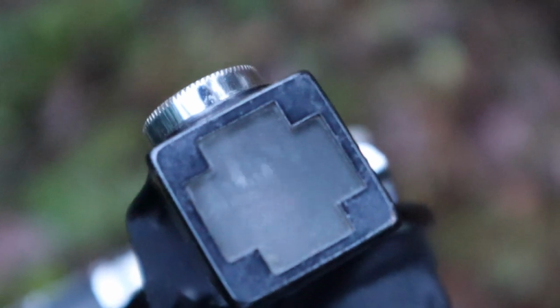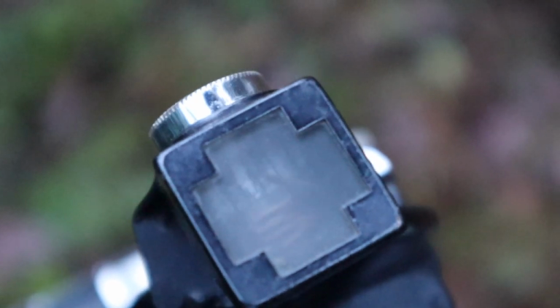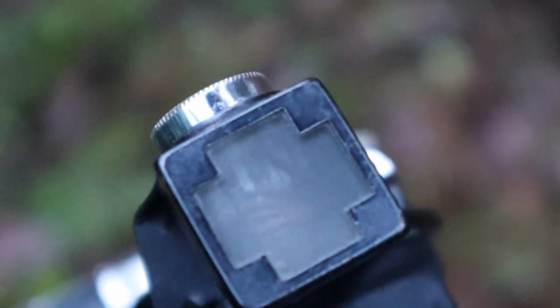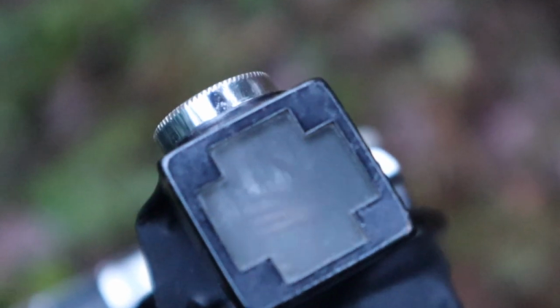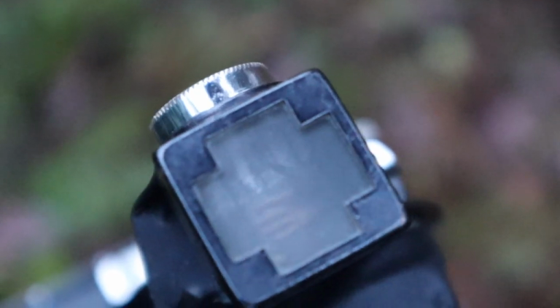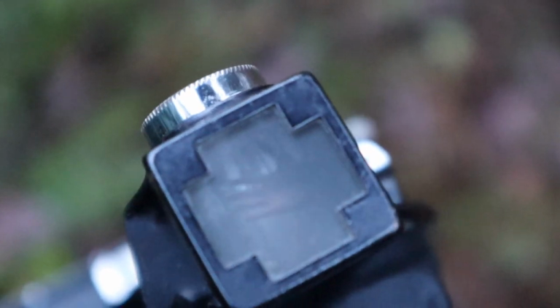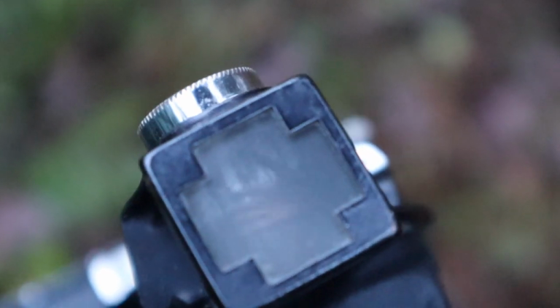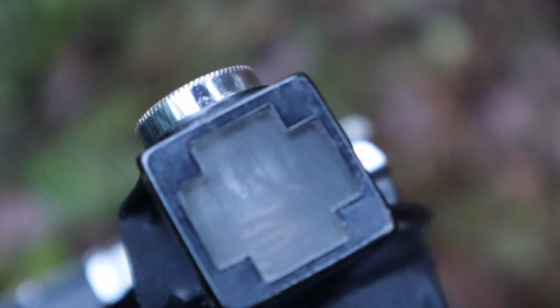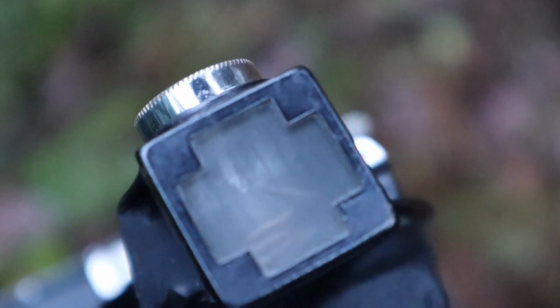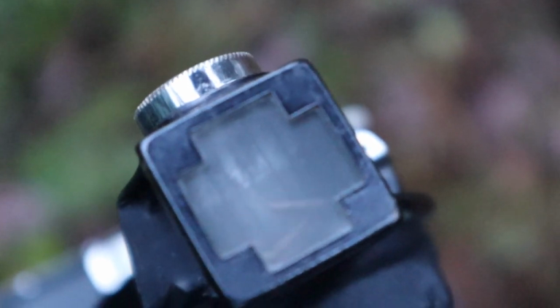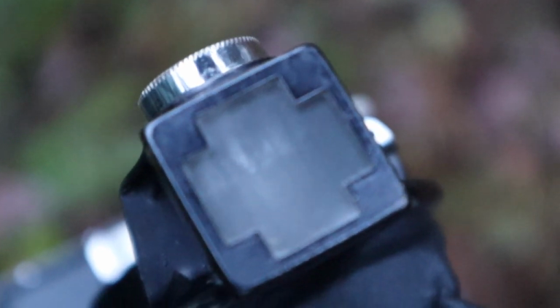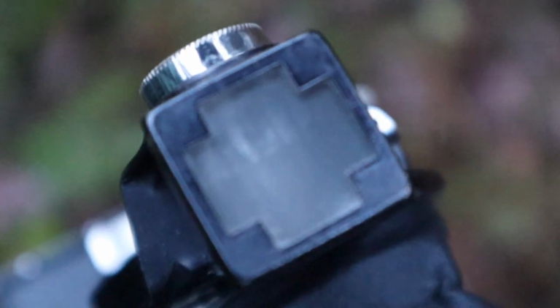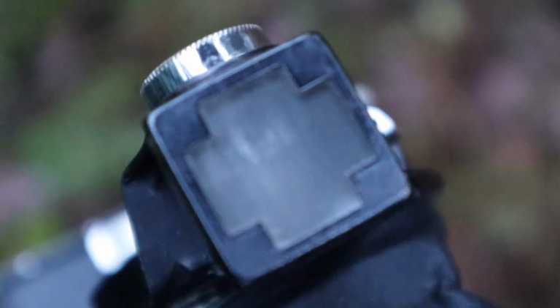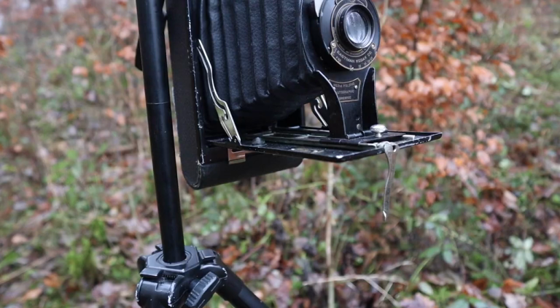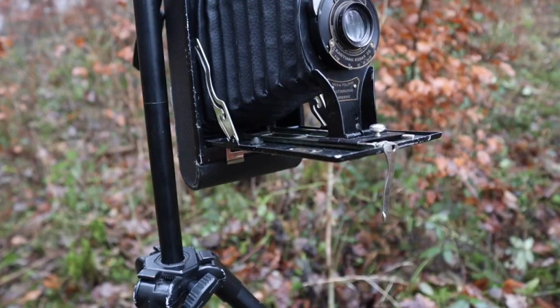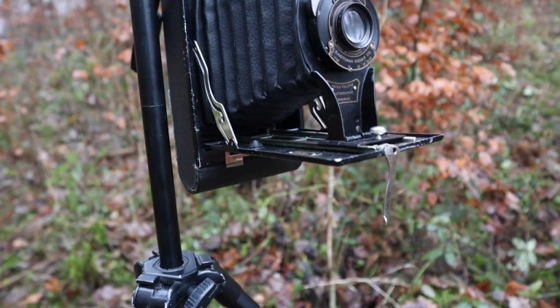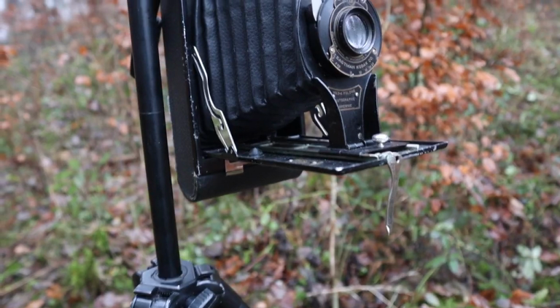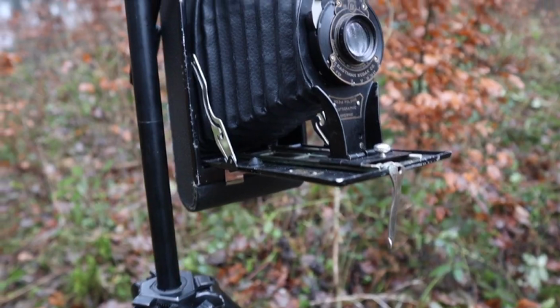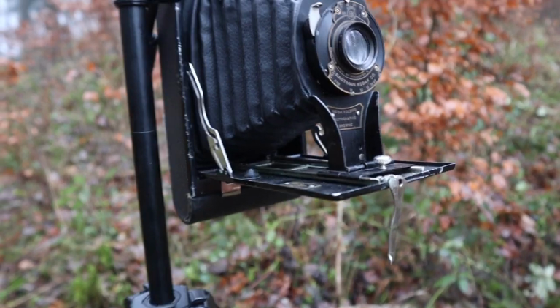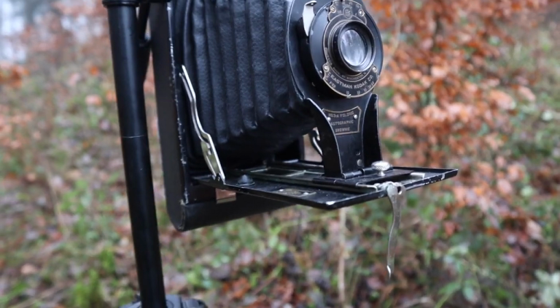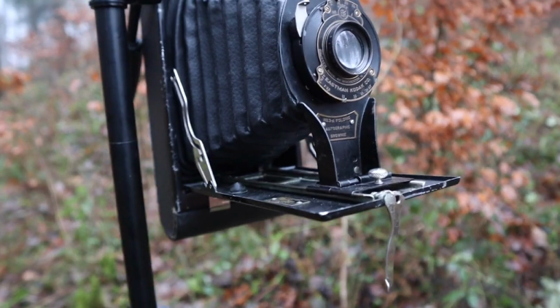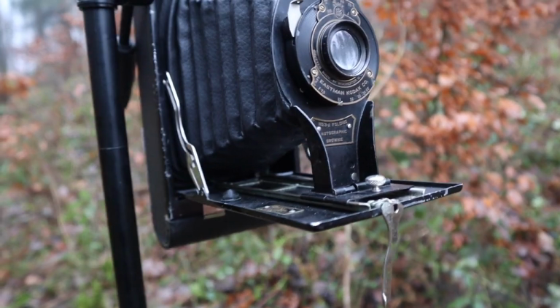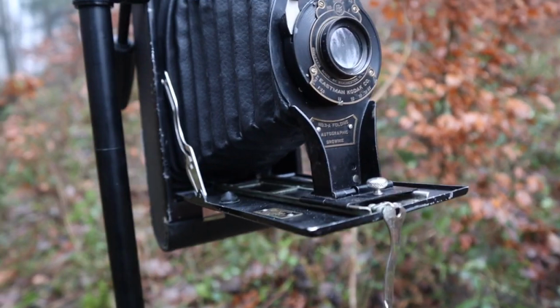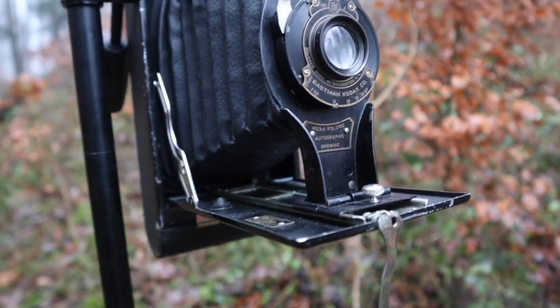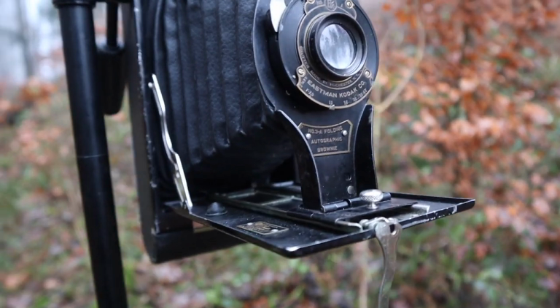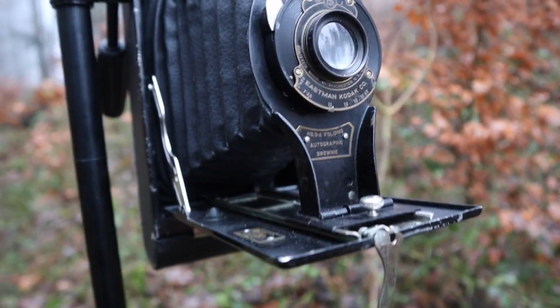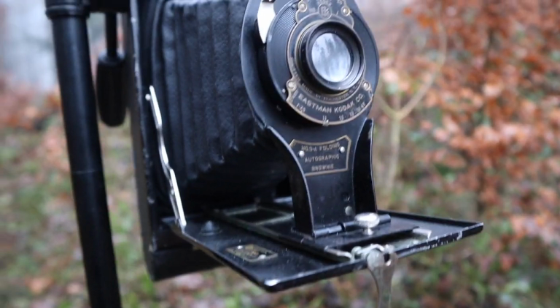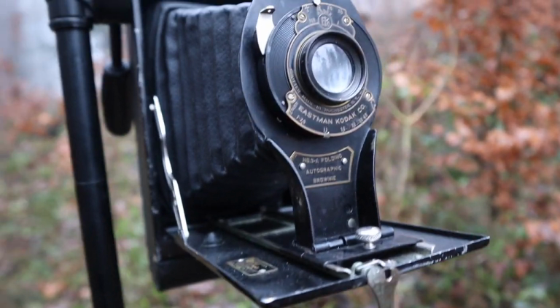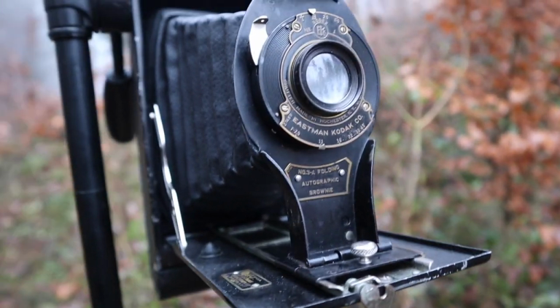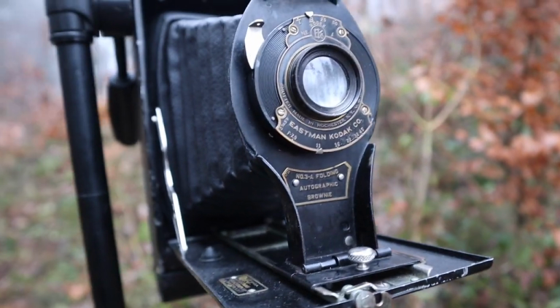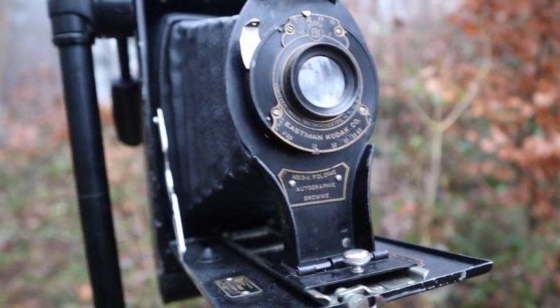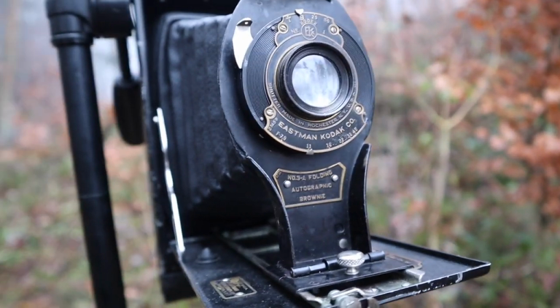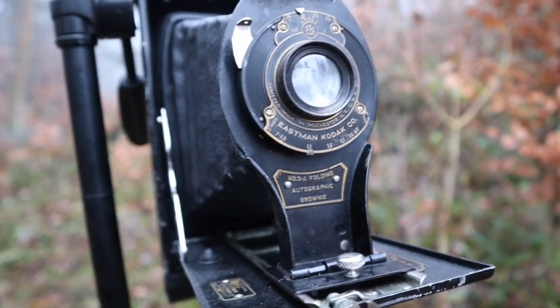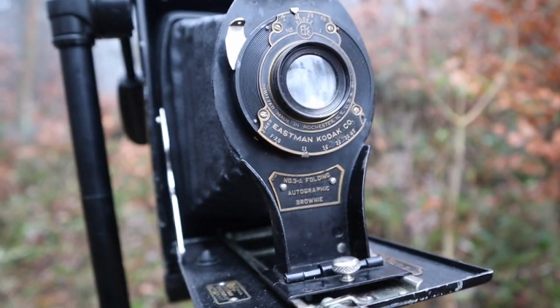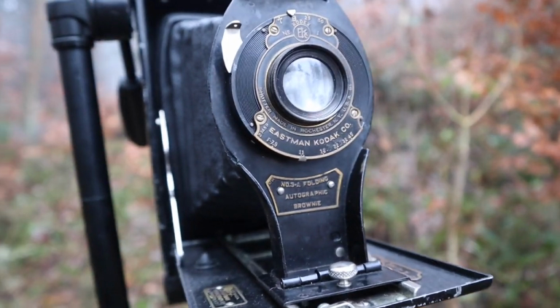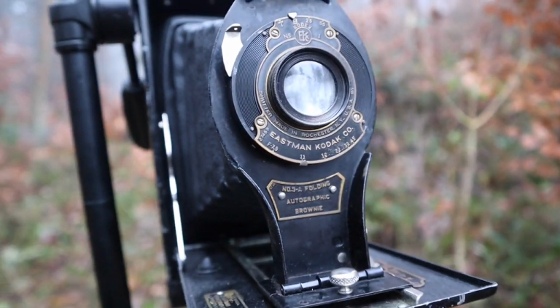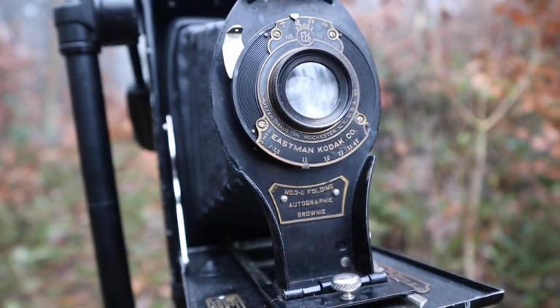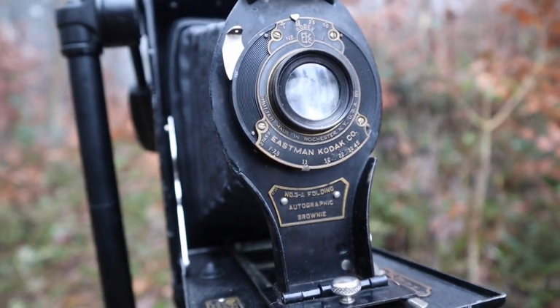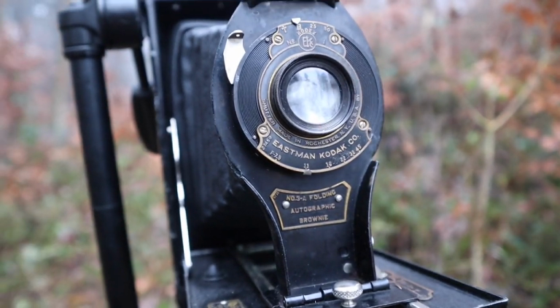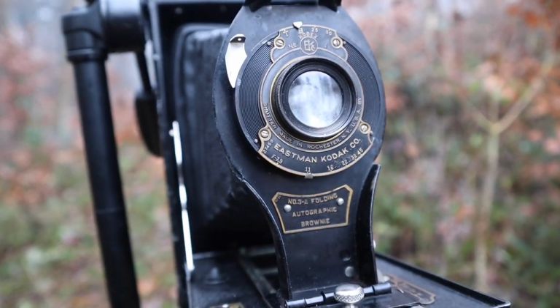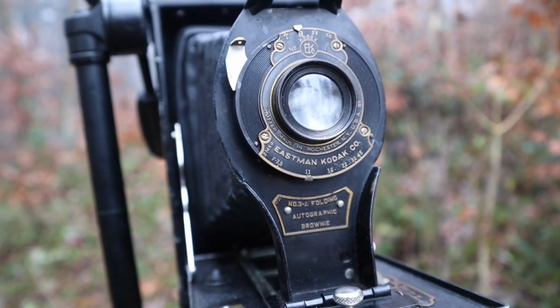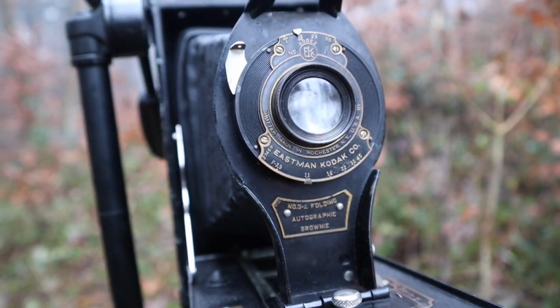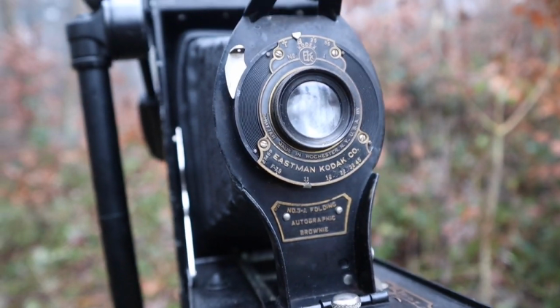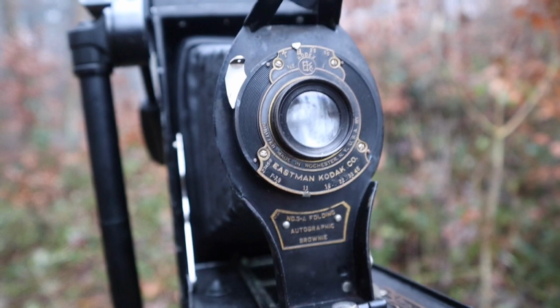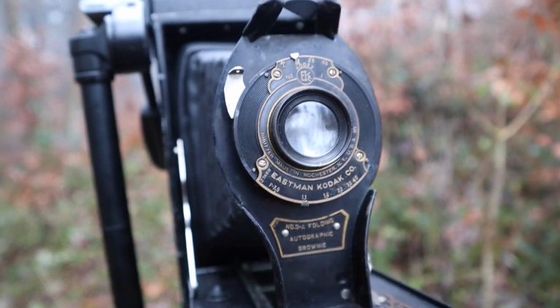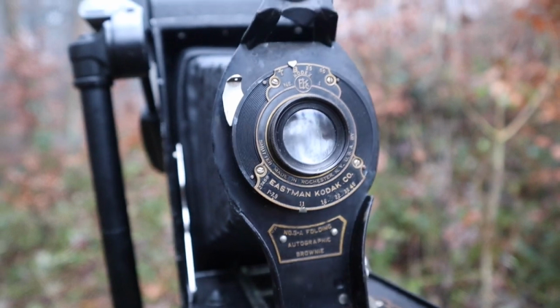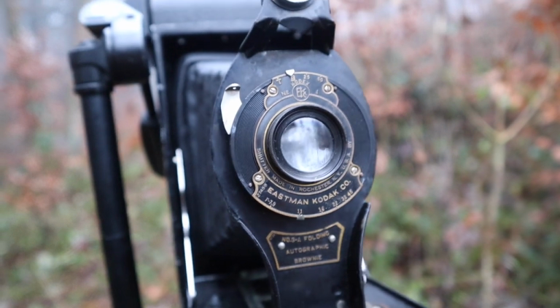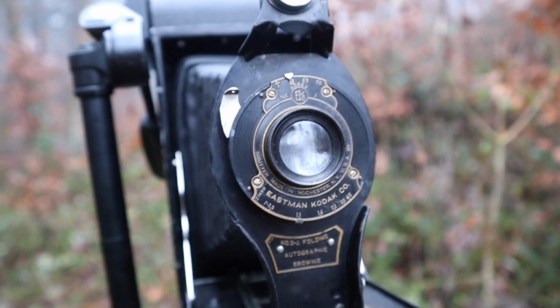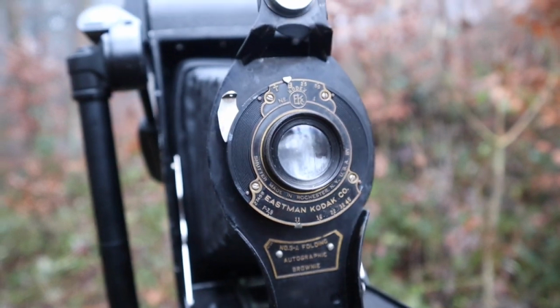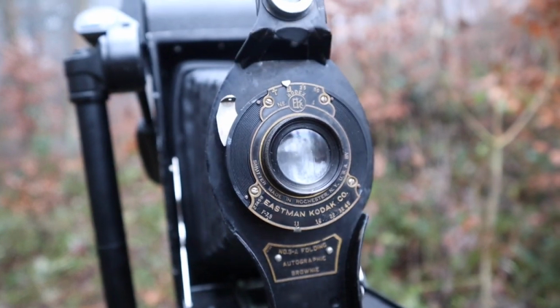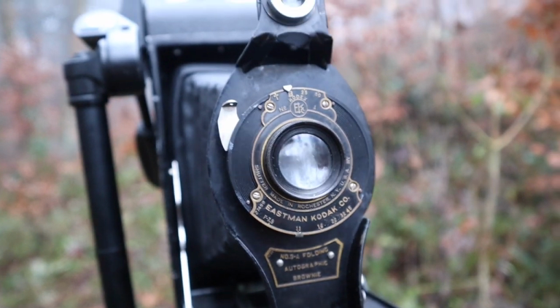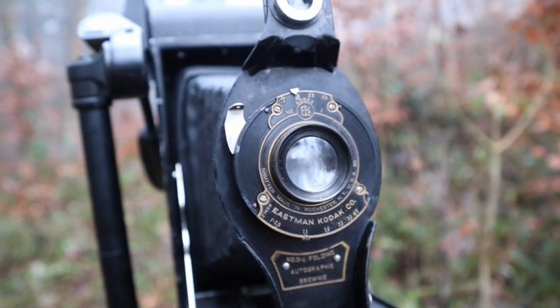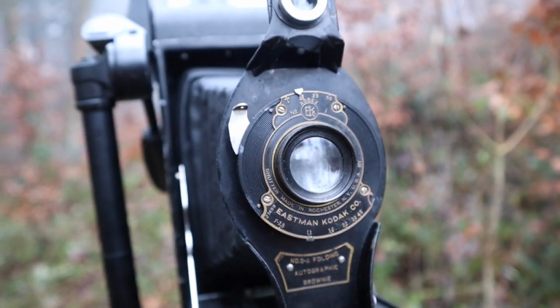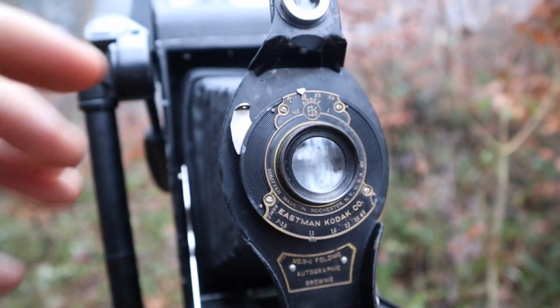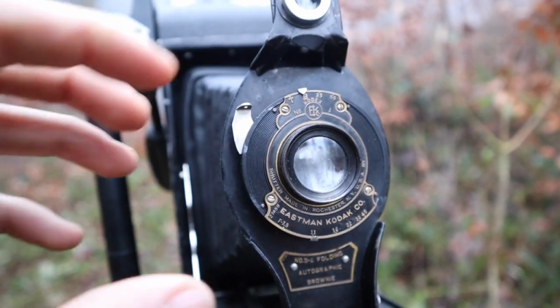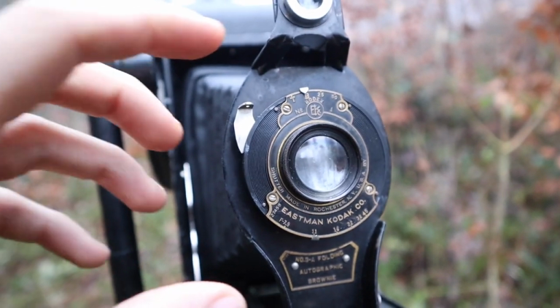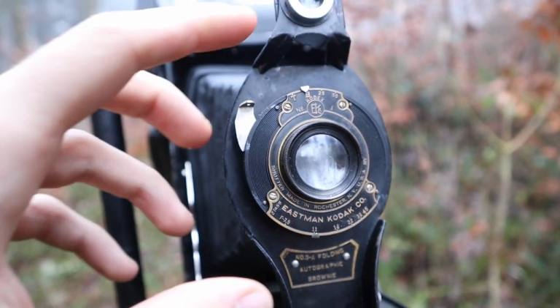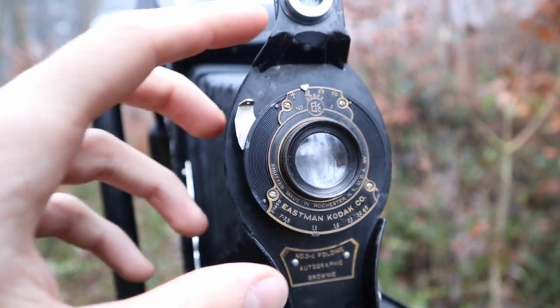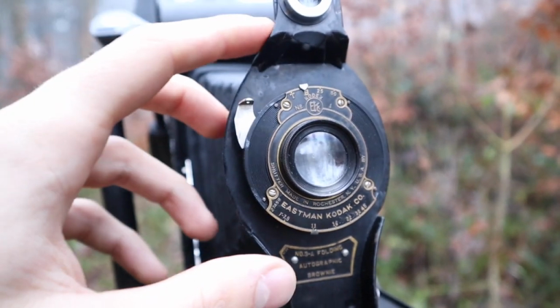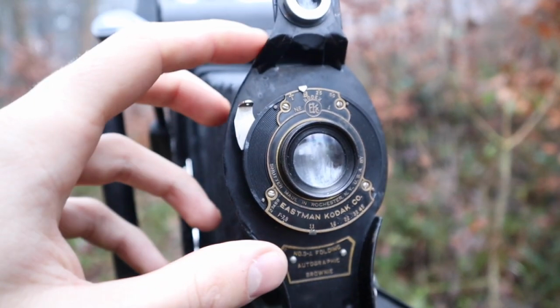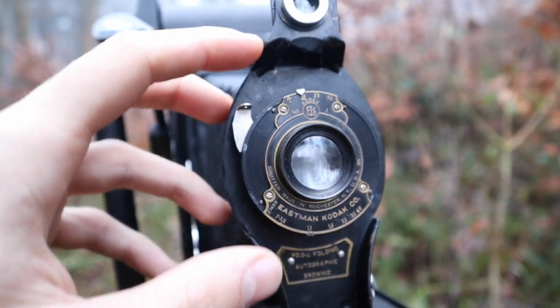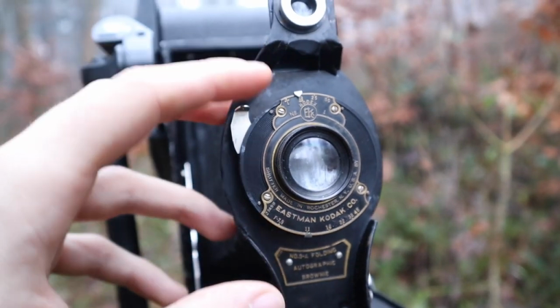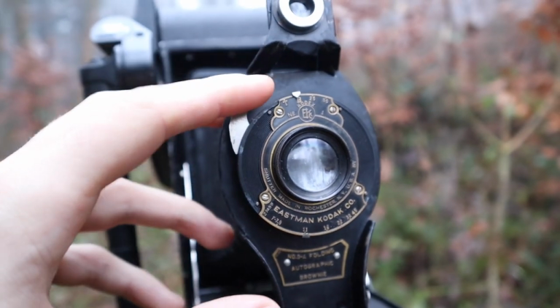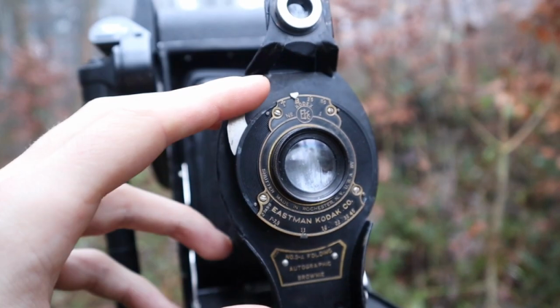I'm making a vertical panorama using f11 and a five-second exposure.